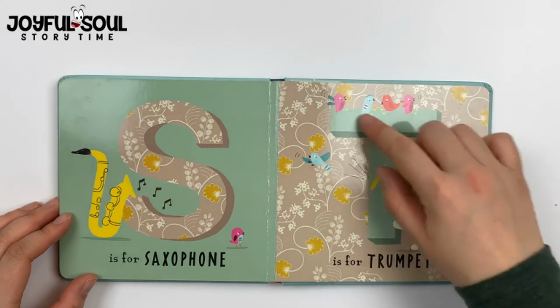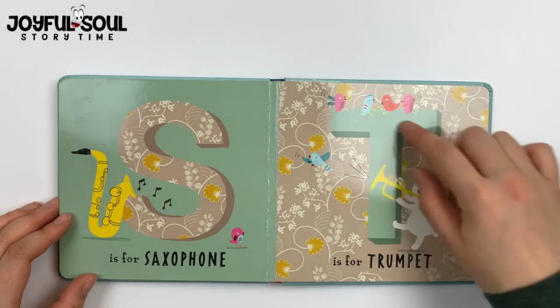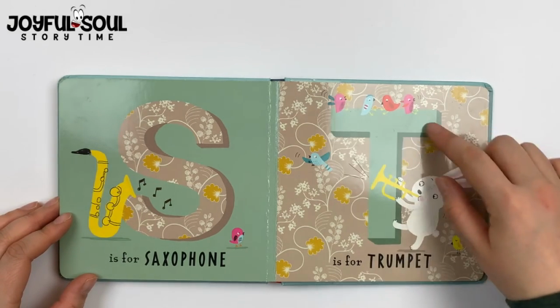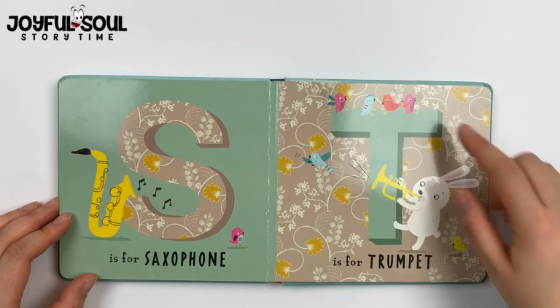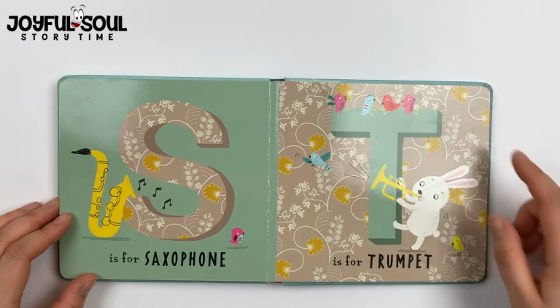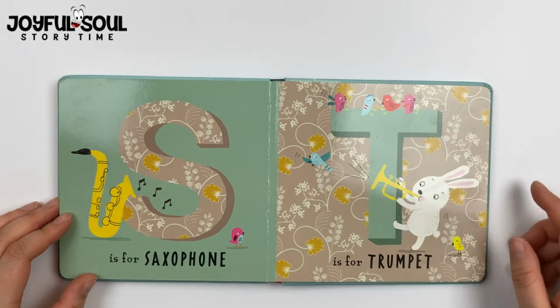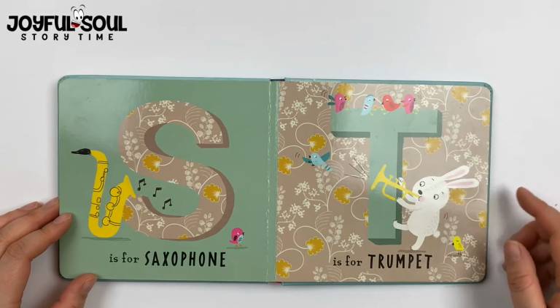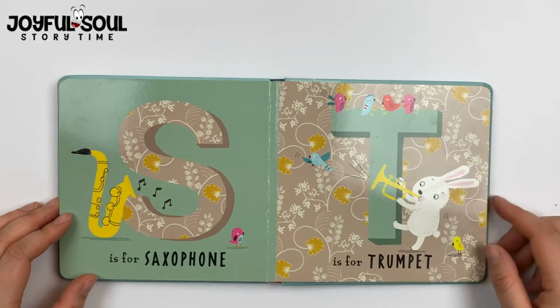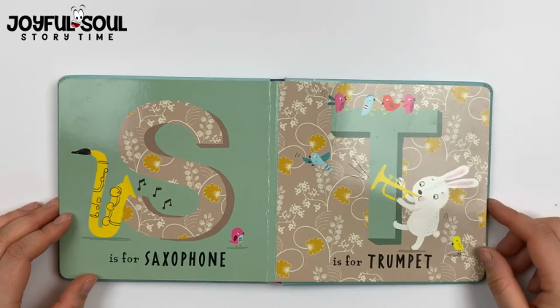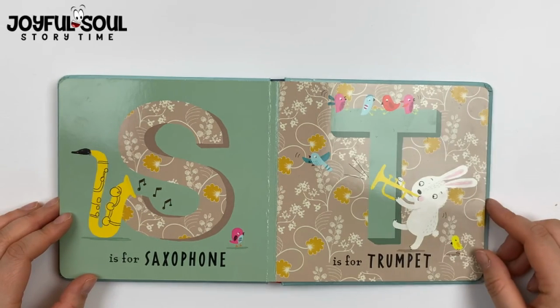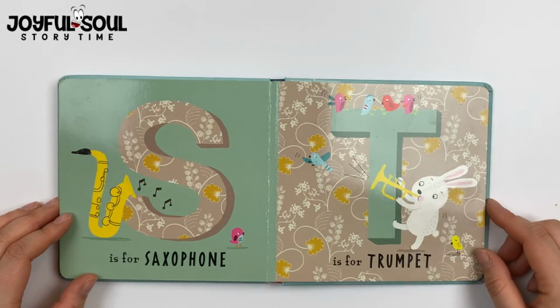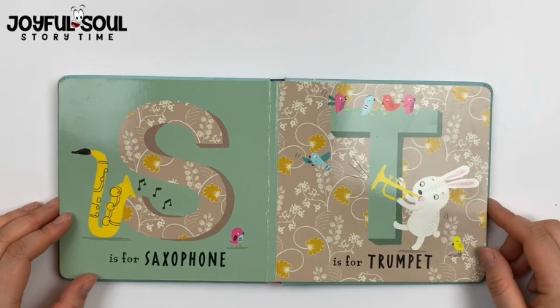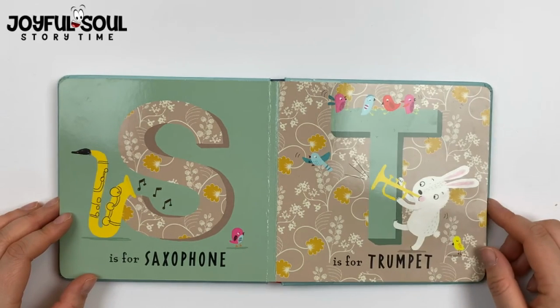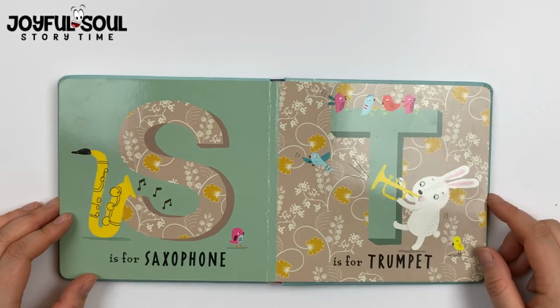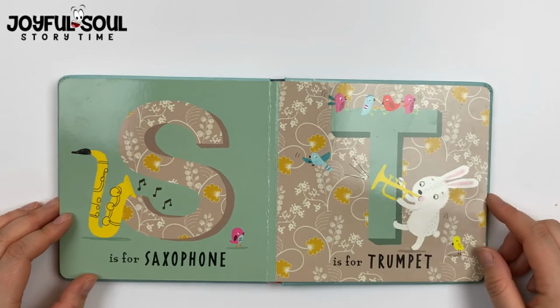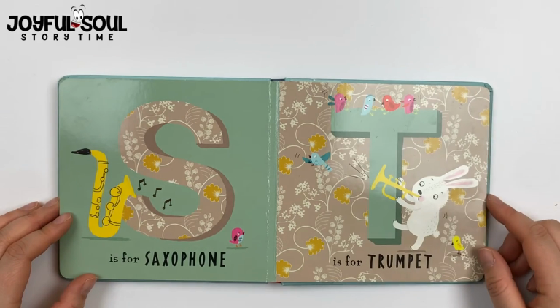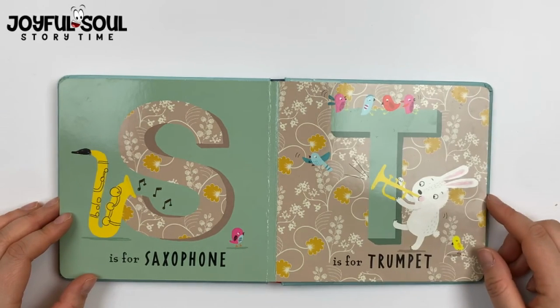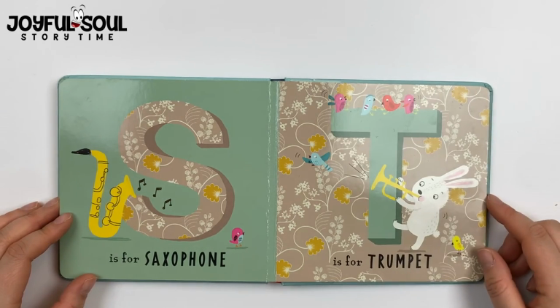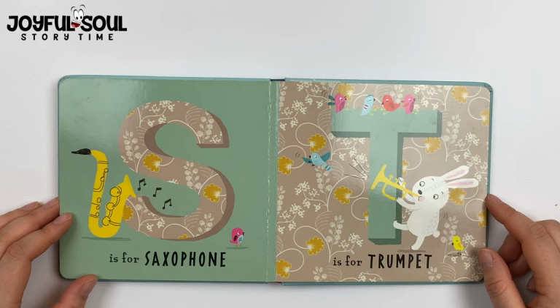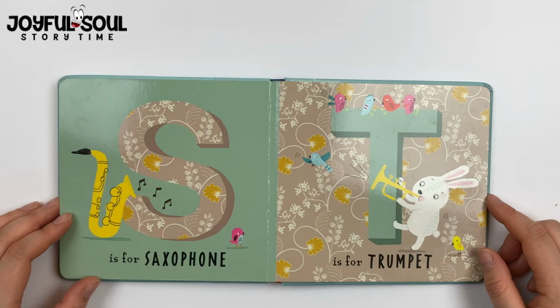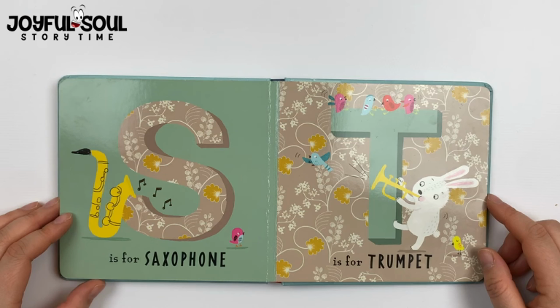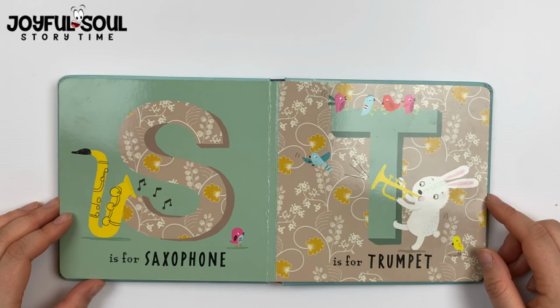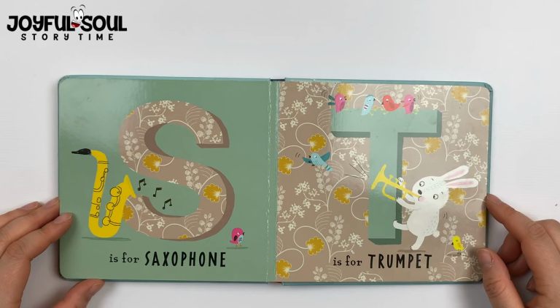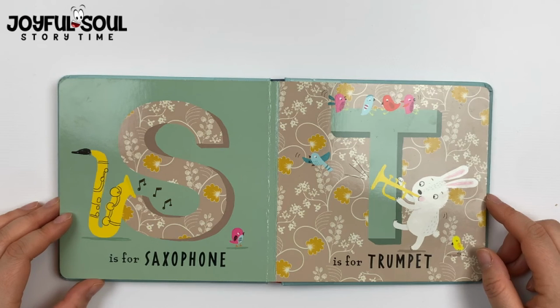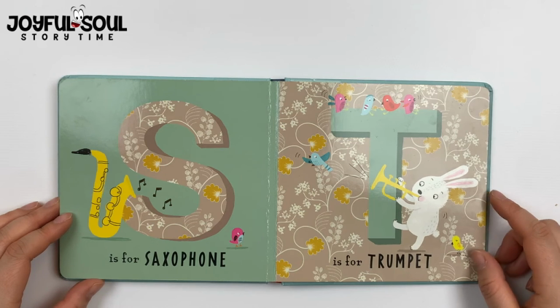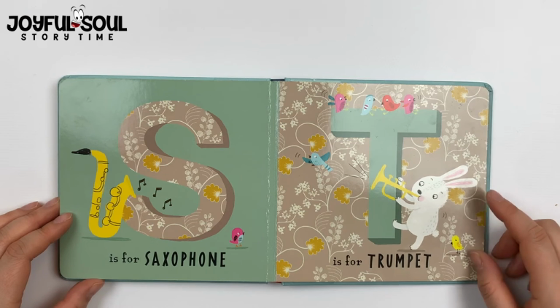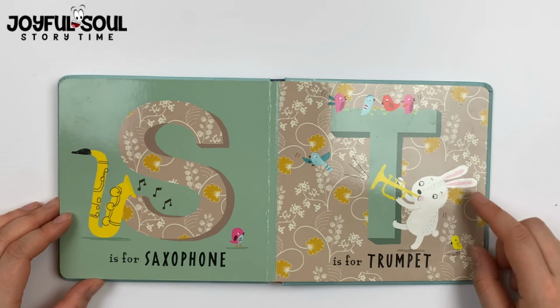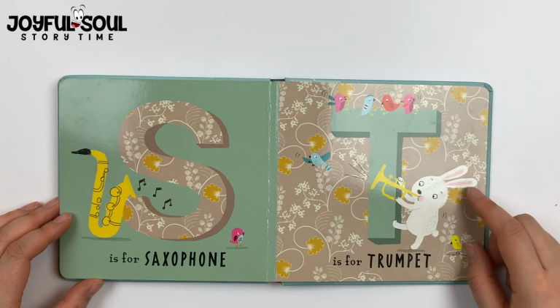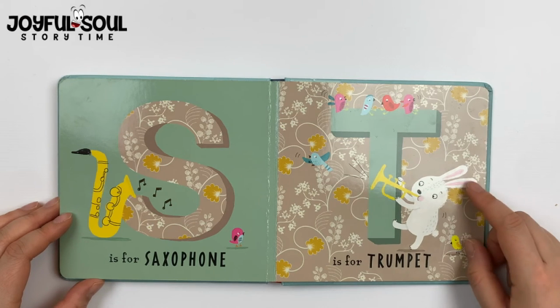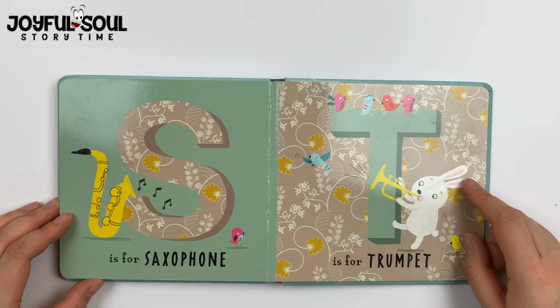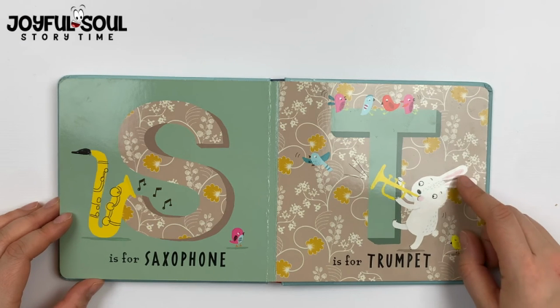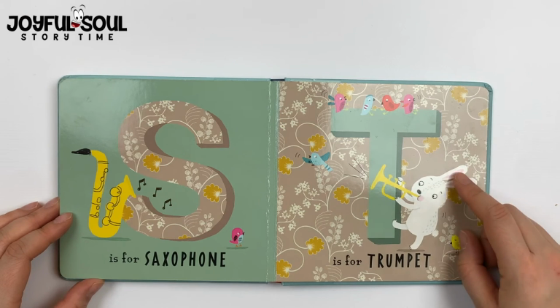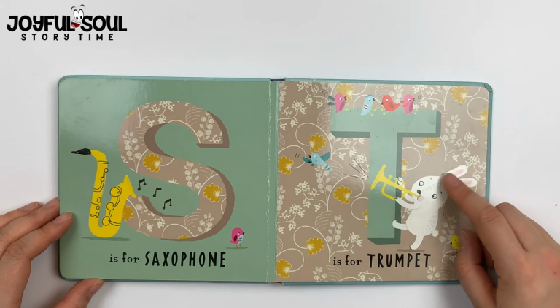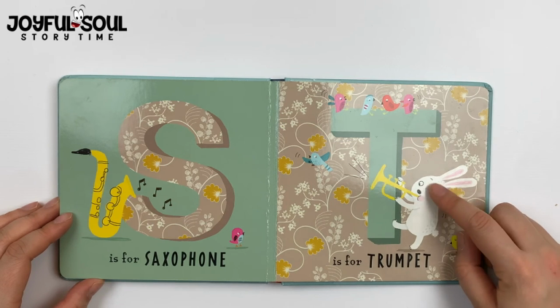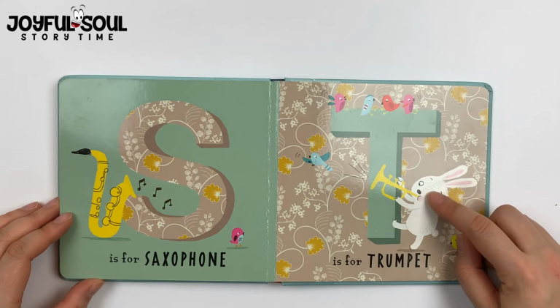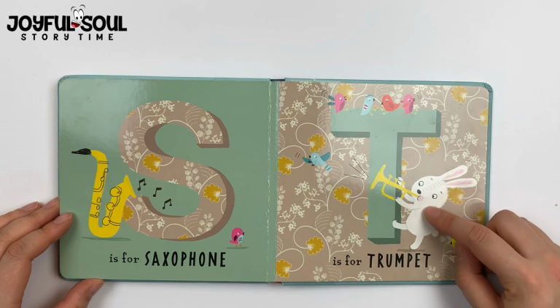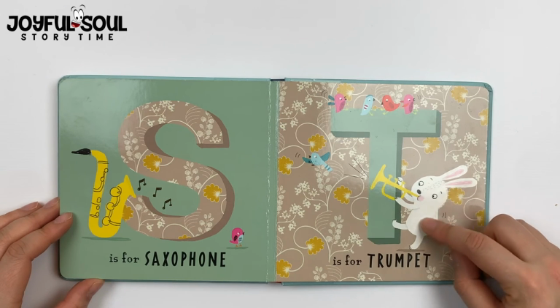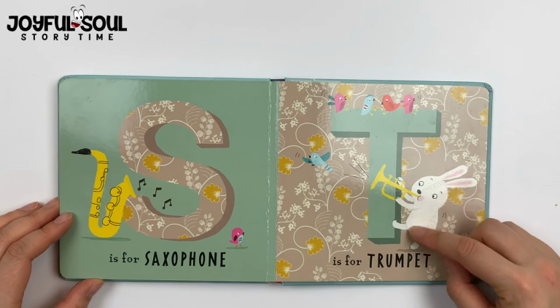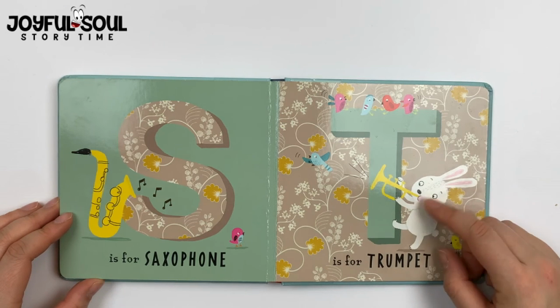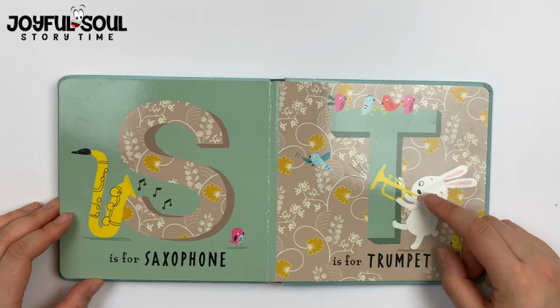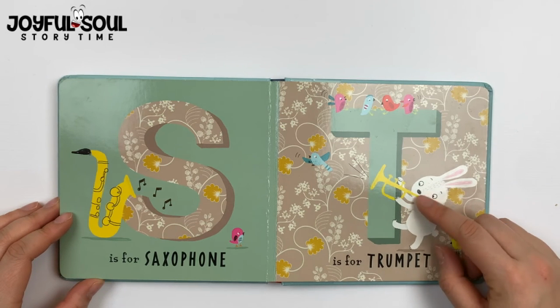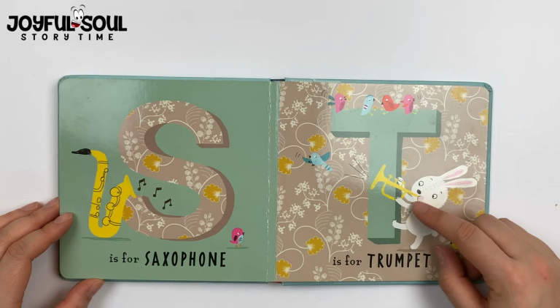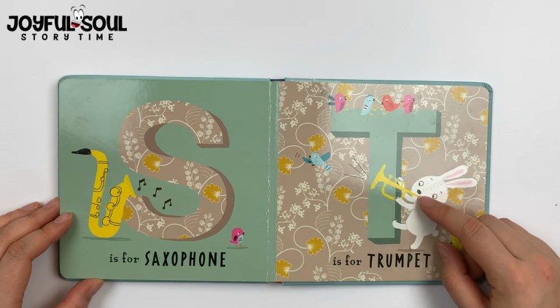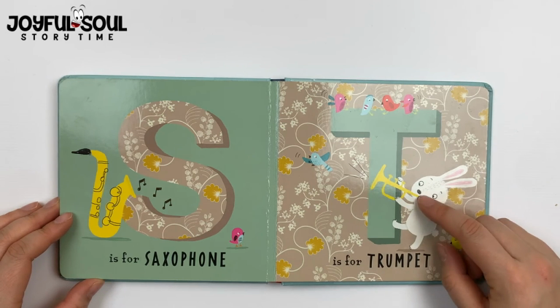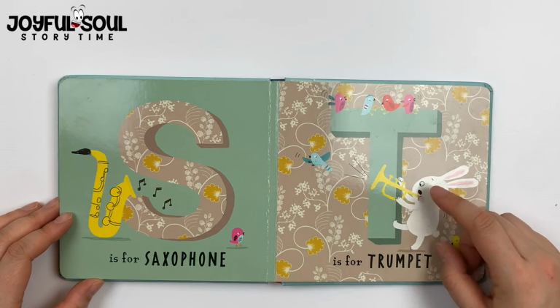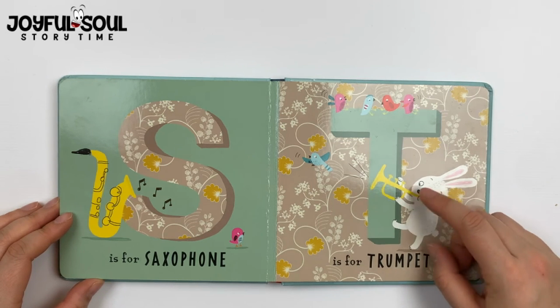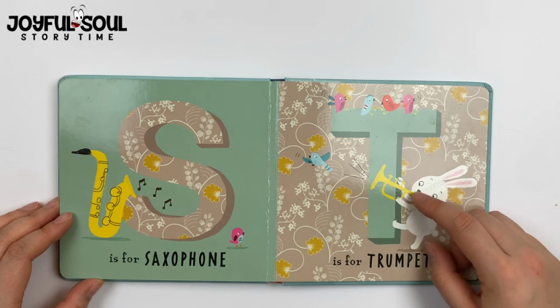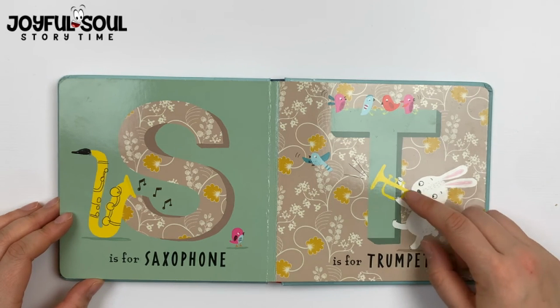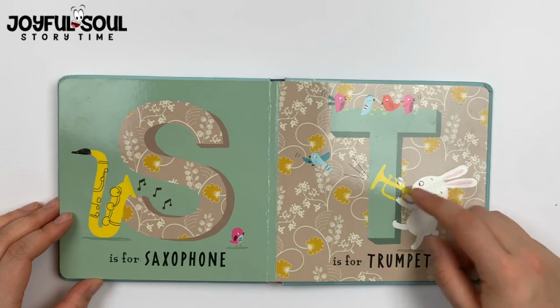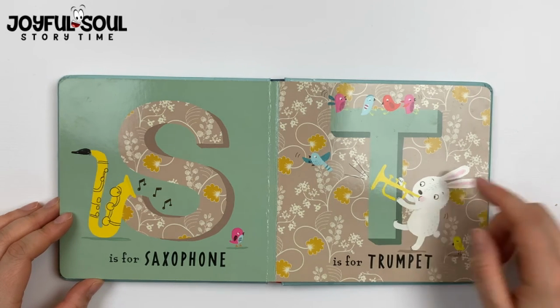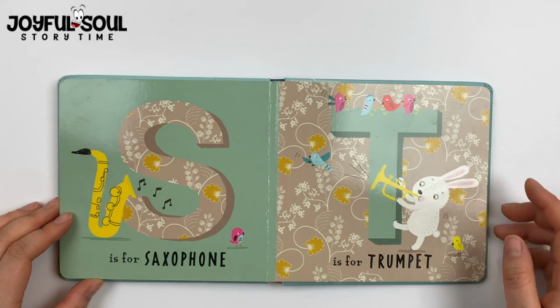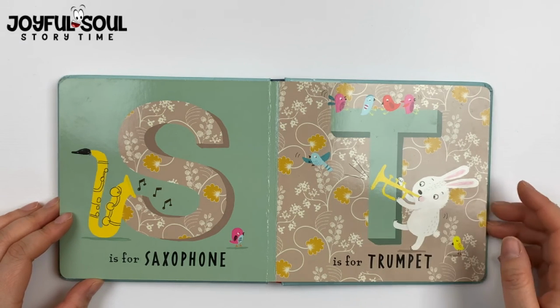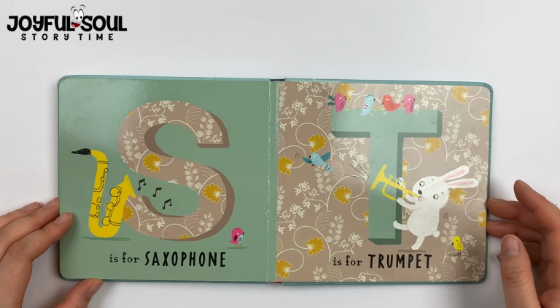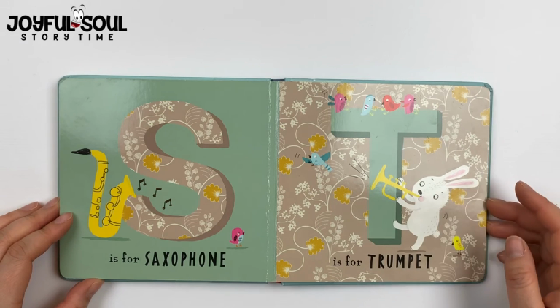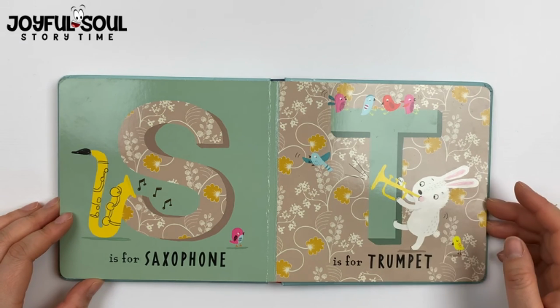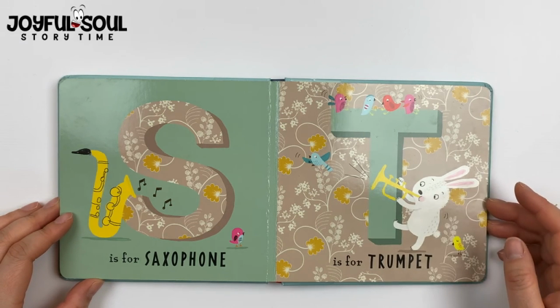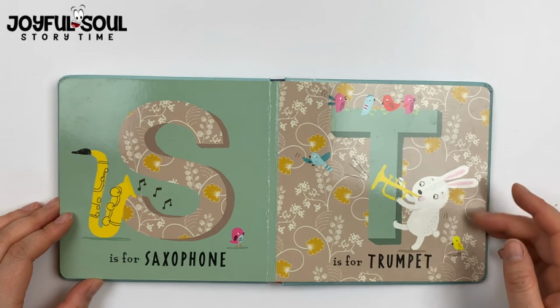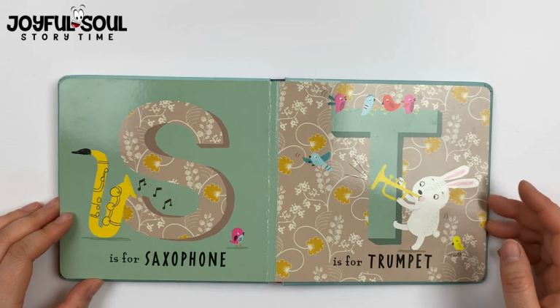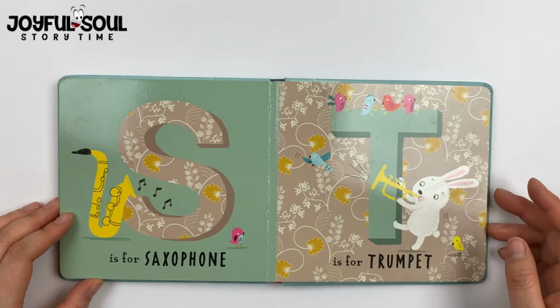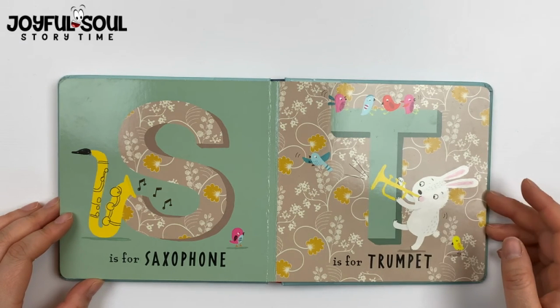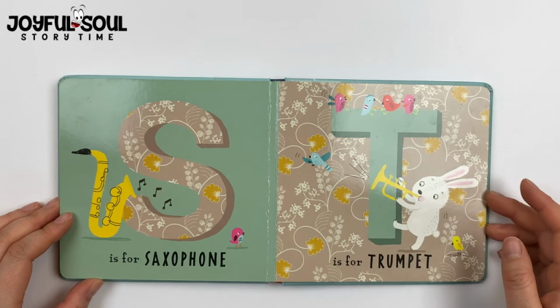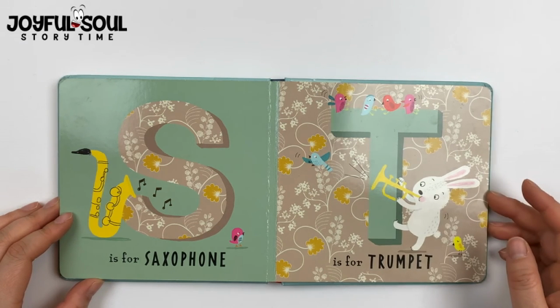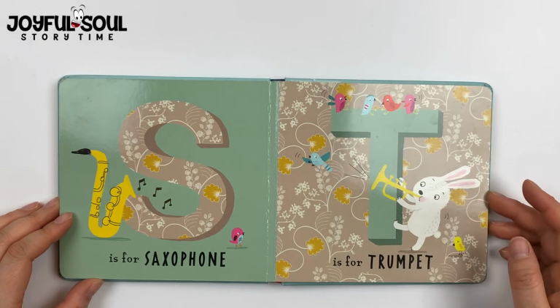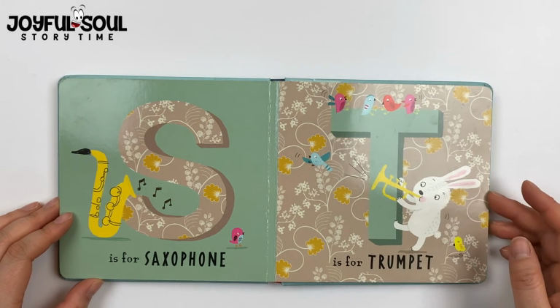T is for trumpet. The rabbit is blowing really hard into his trumpet.